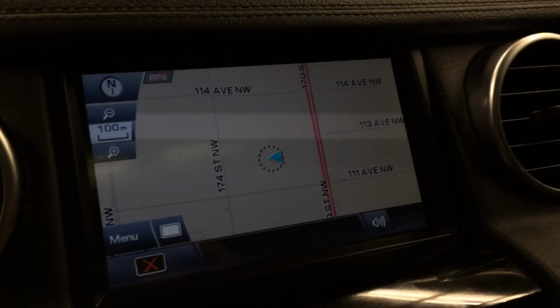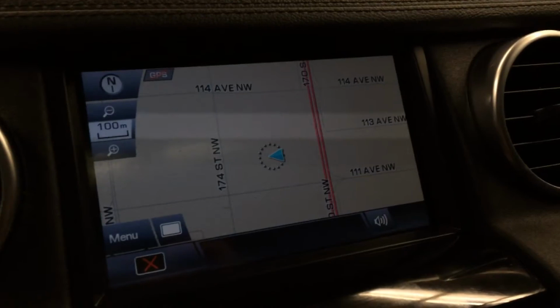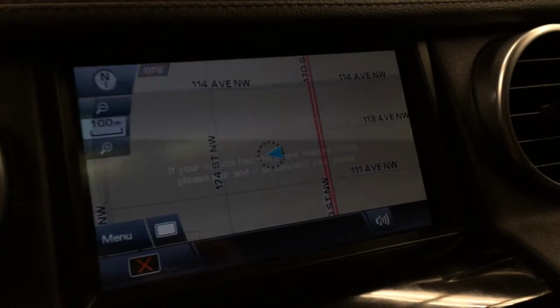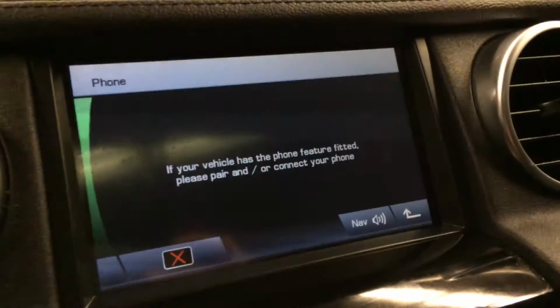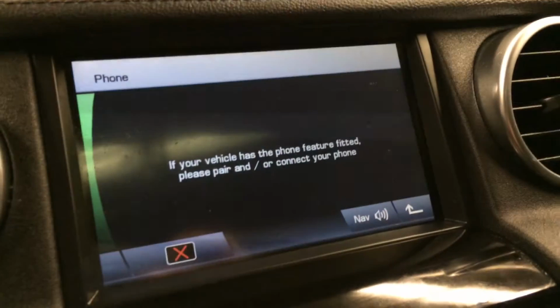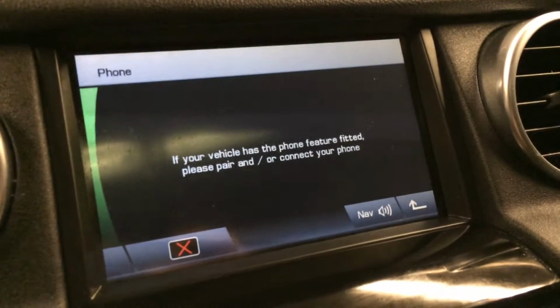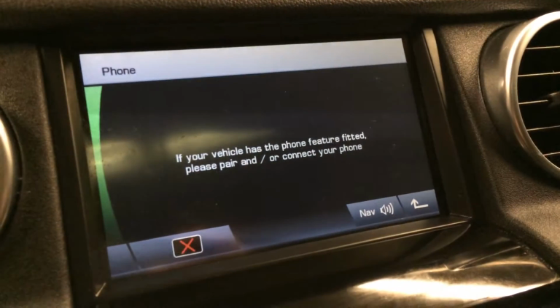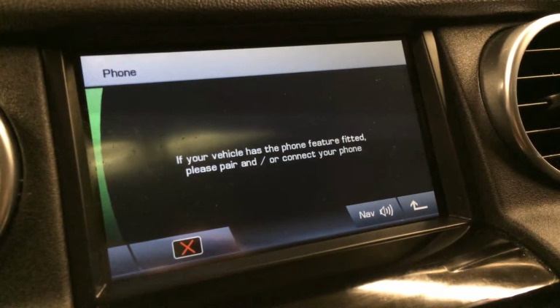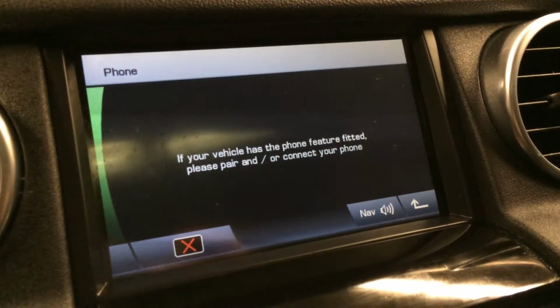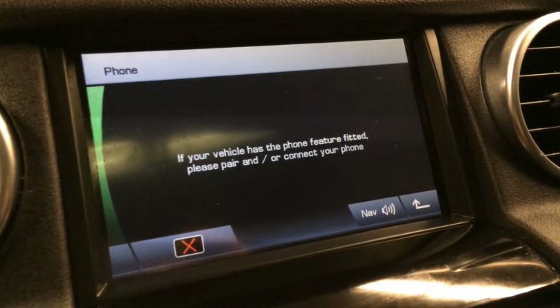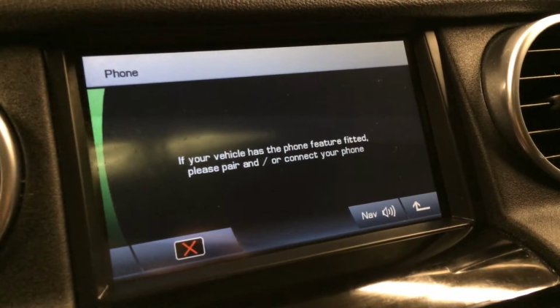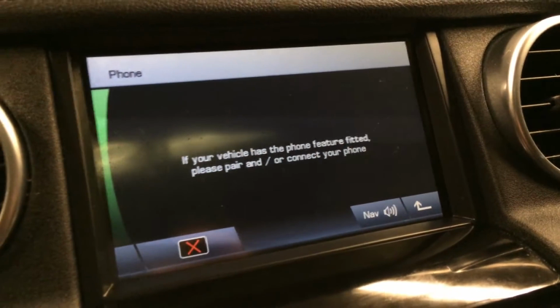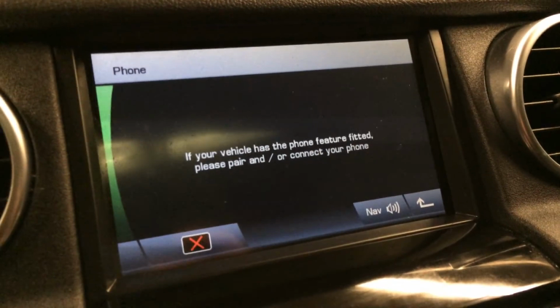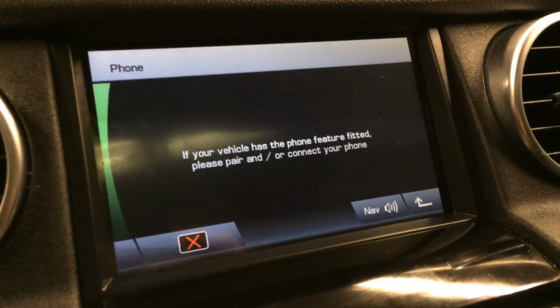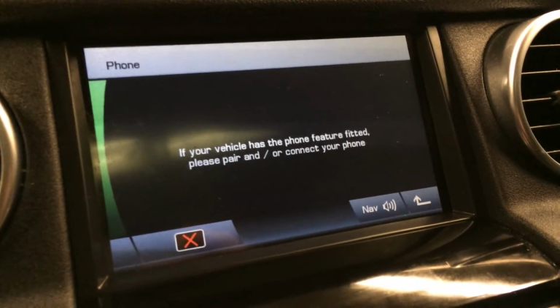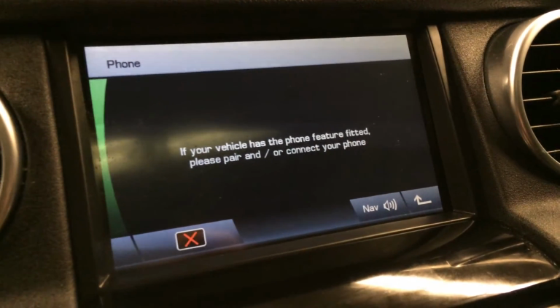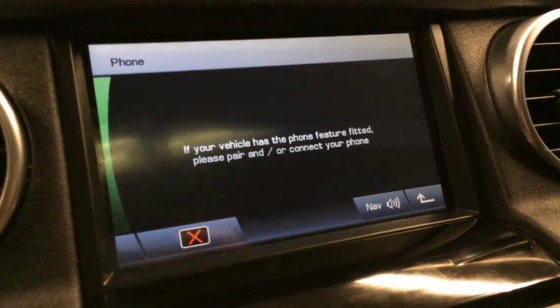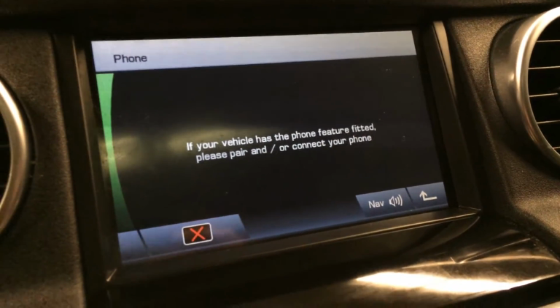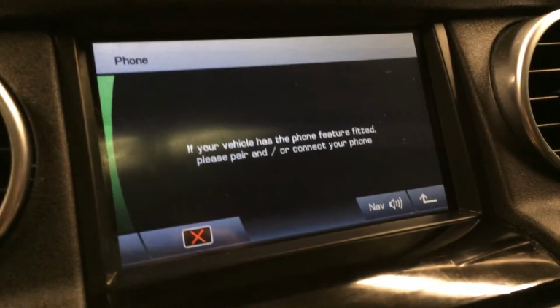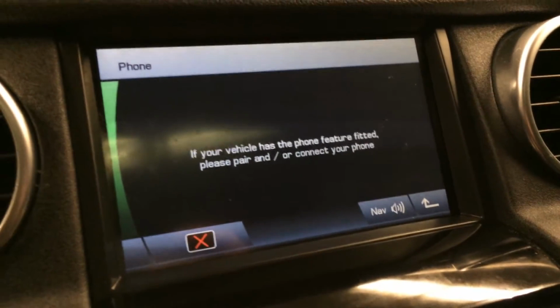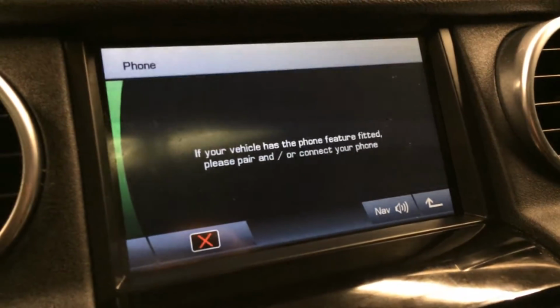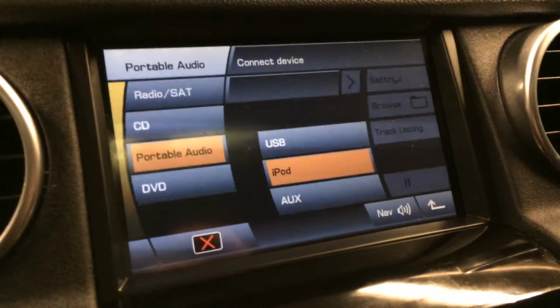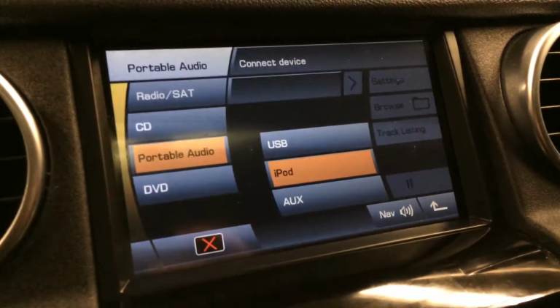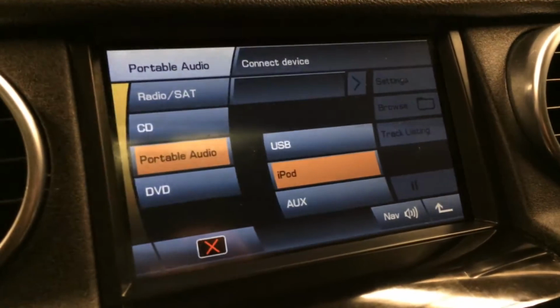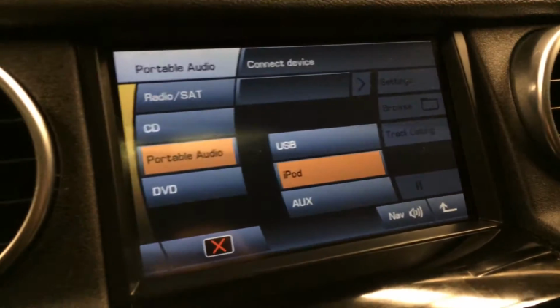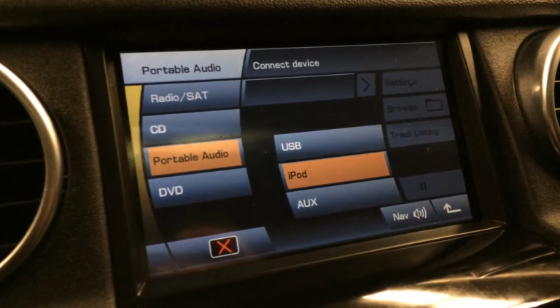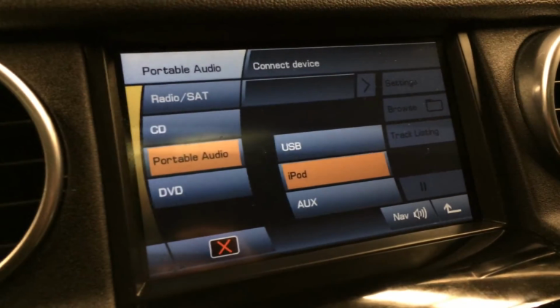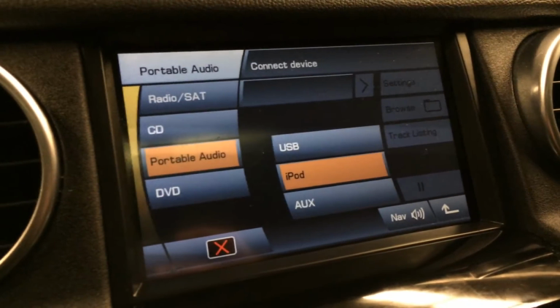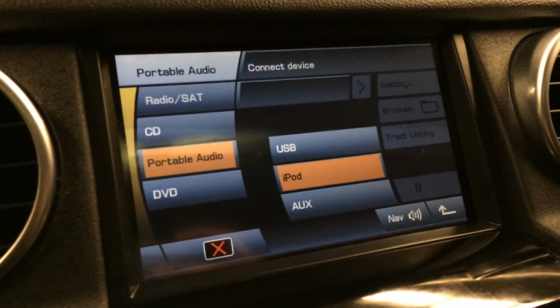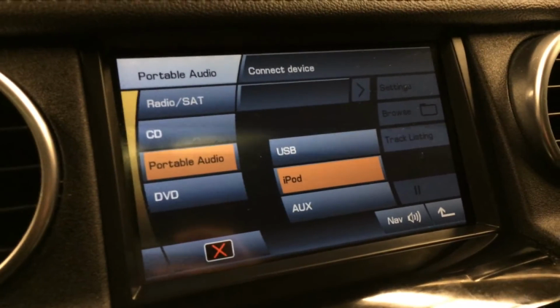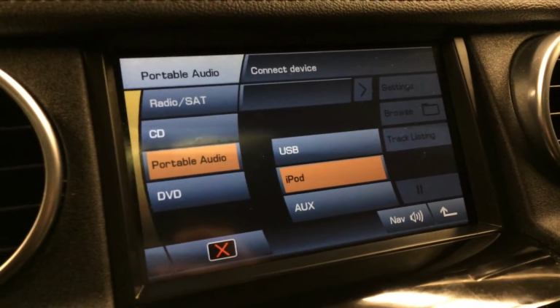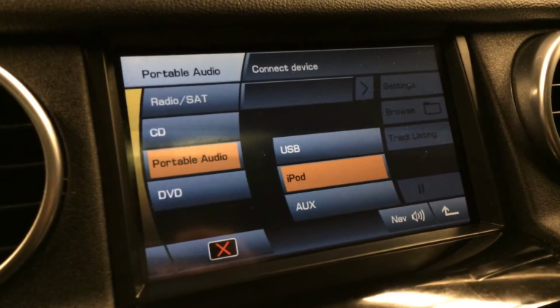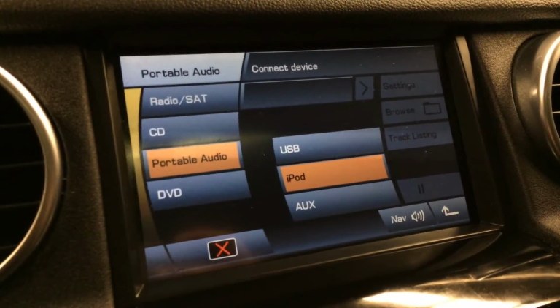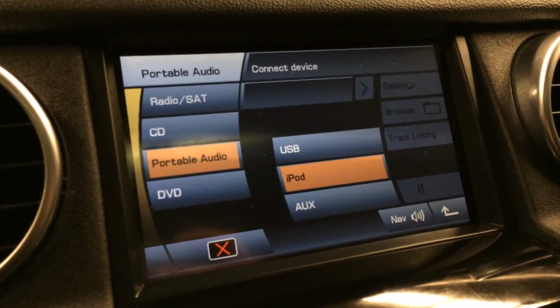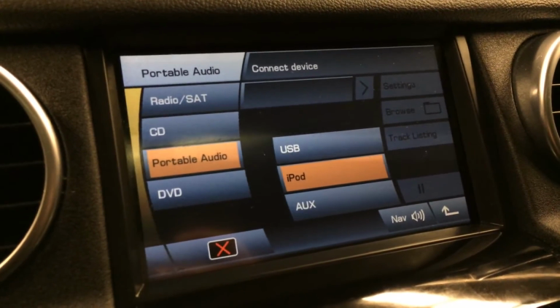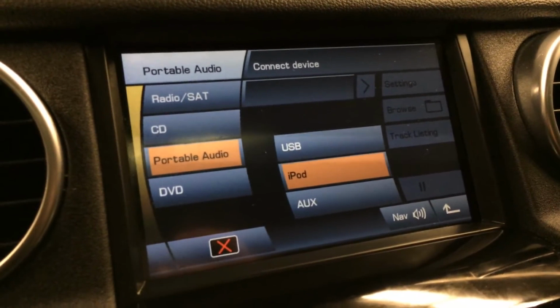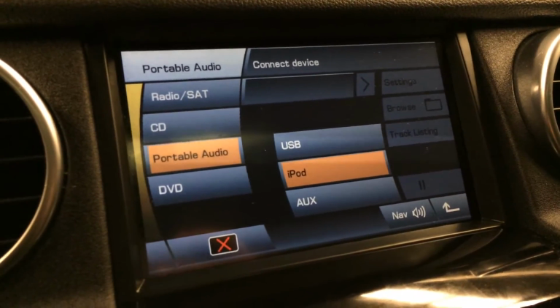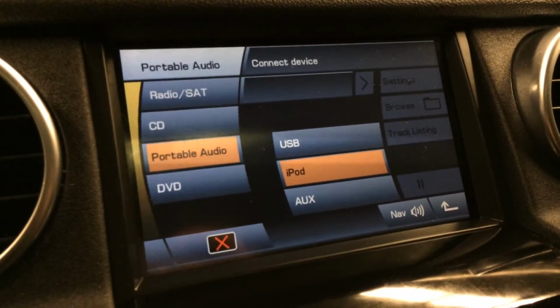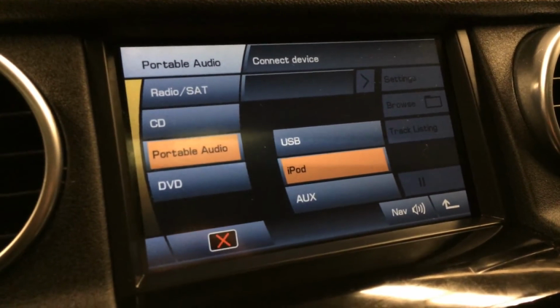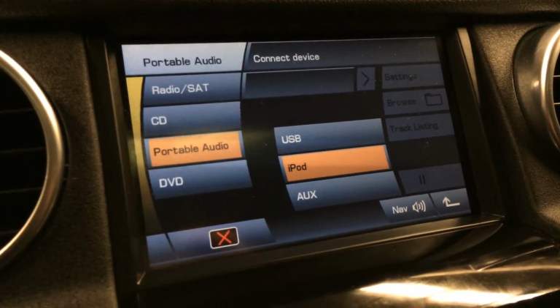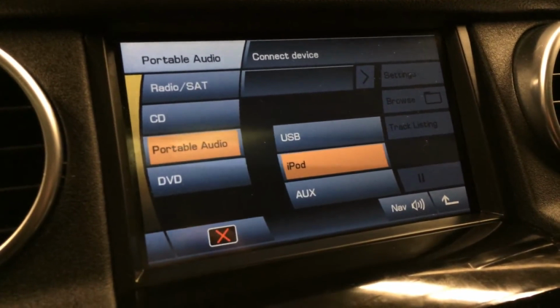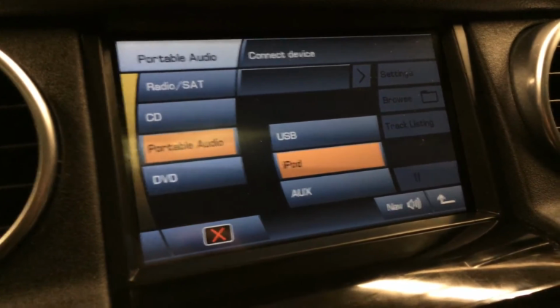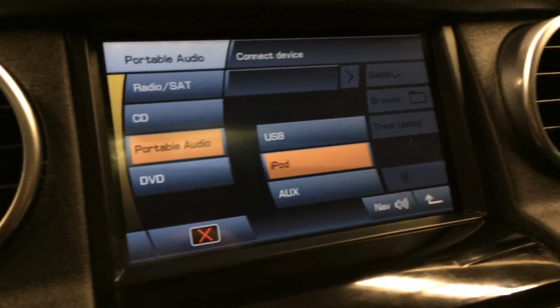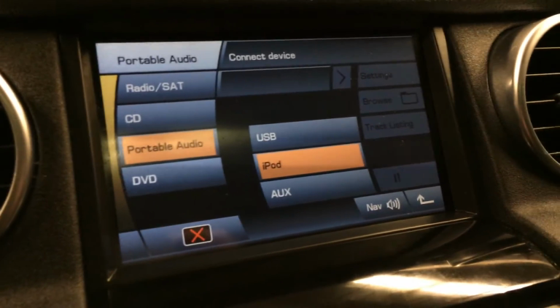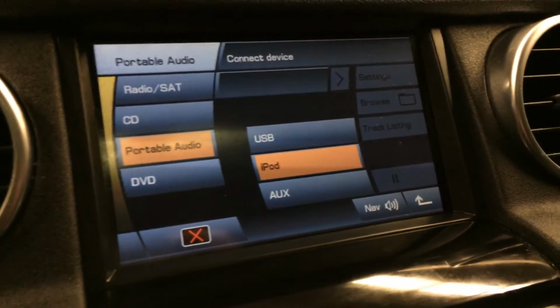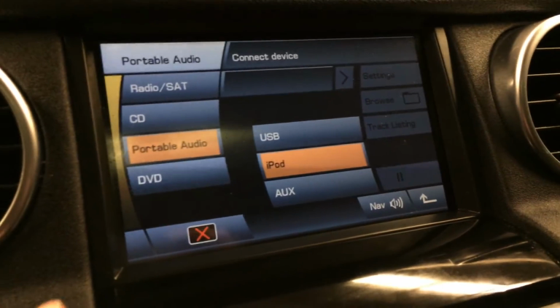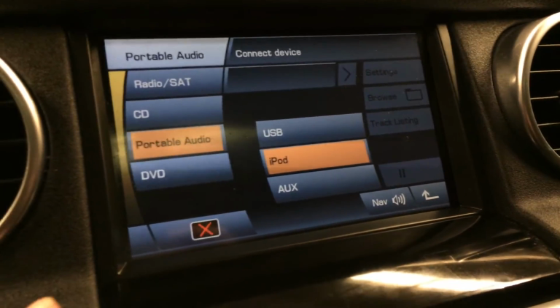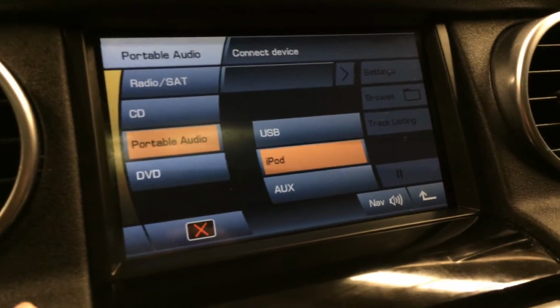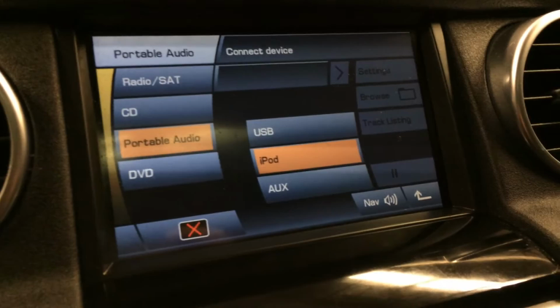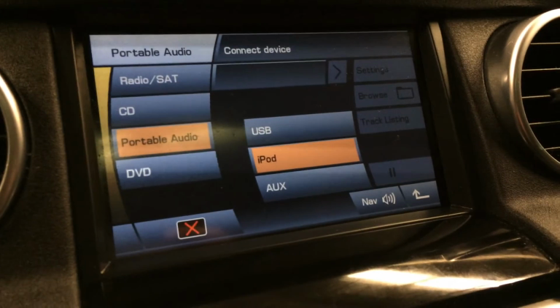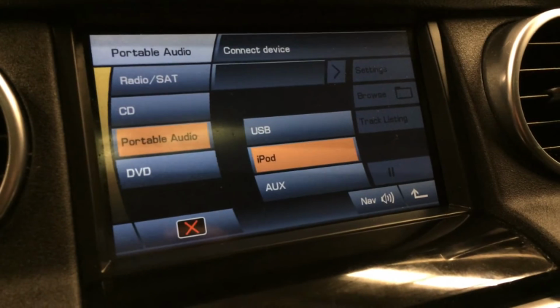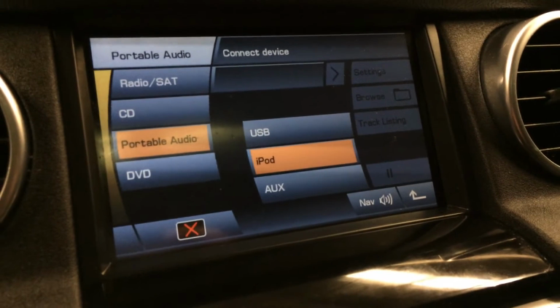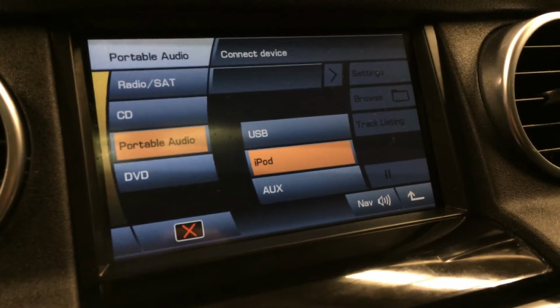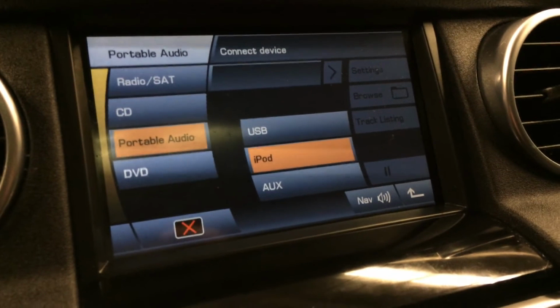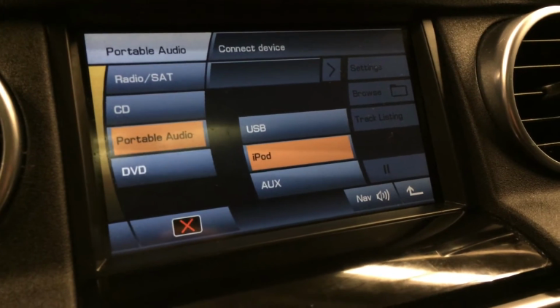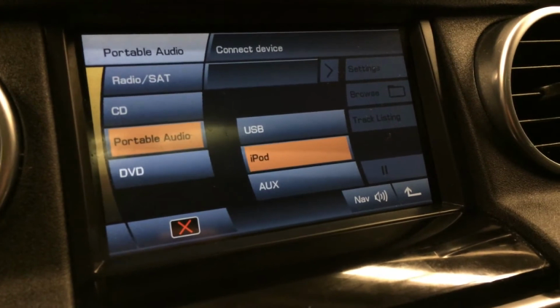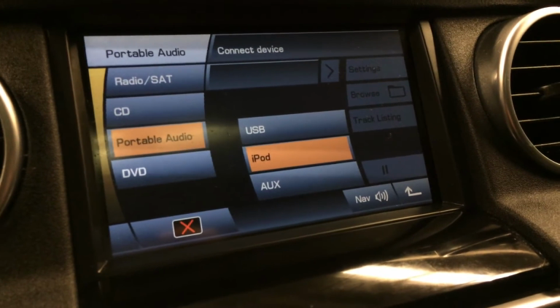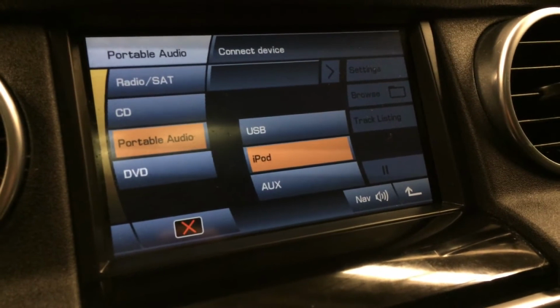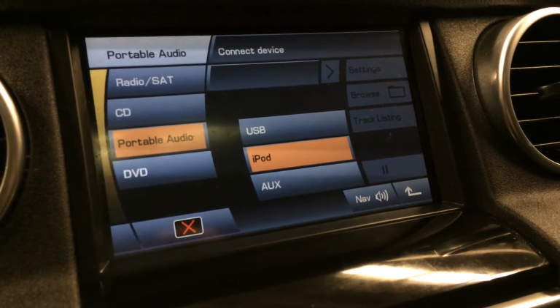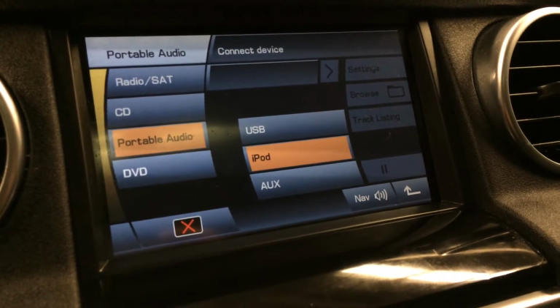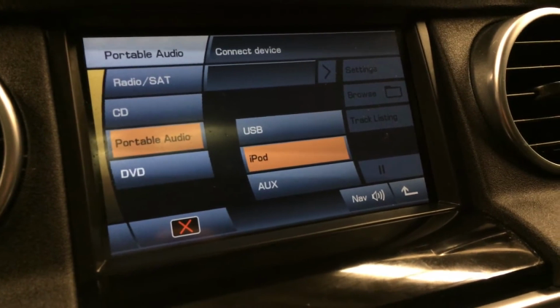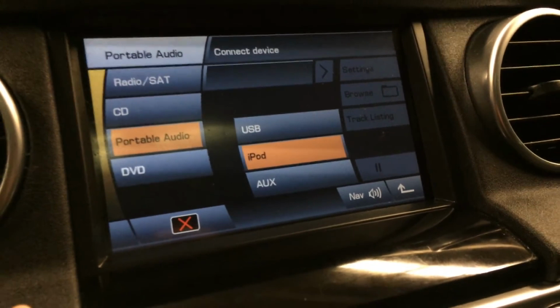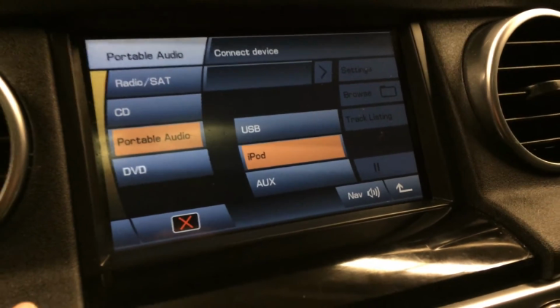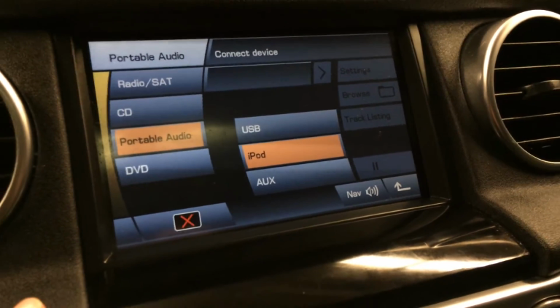You have Bluetooth capability. AM, FM, CD, DVD, USB, iPod, auxiliary.